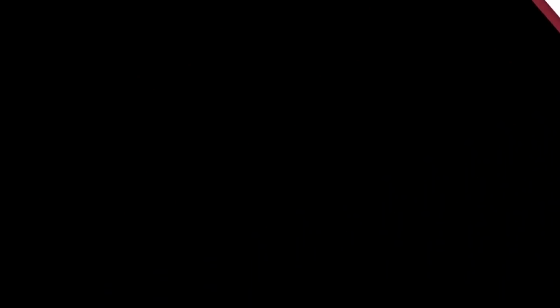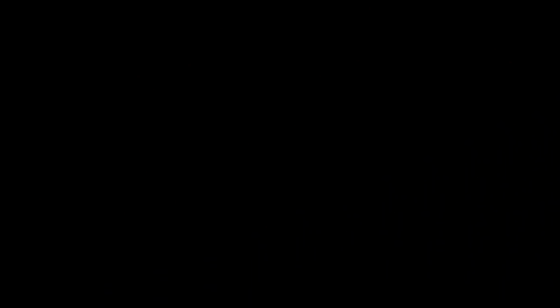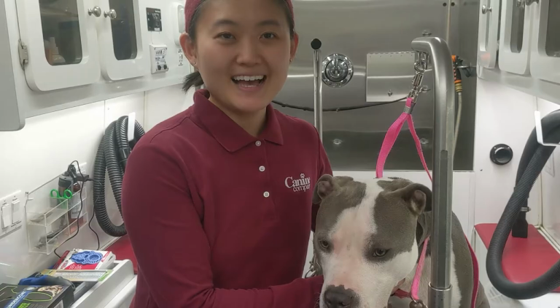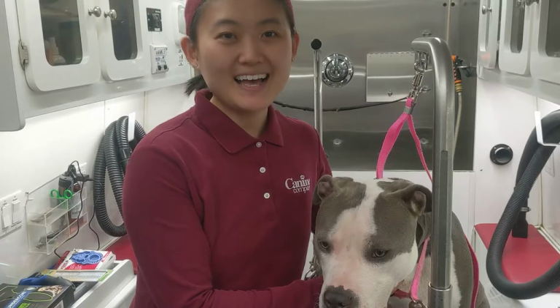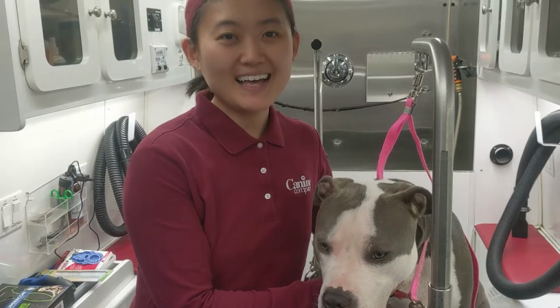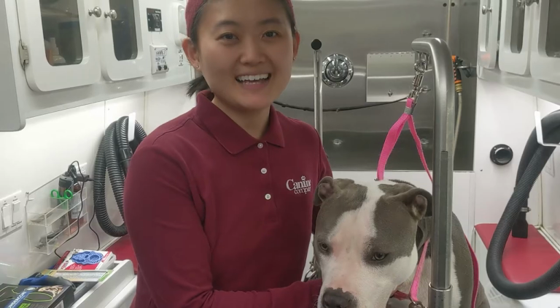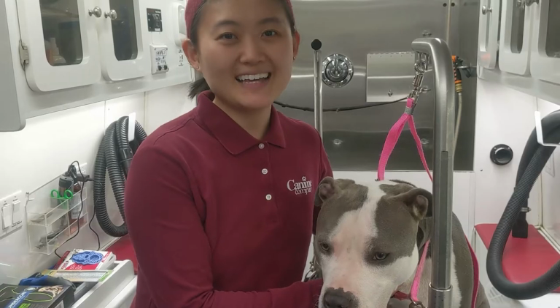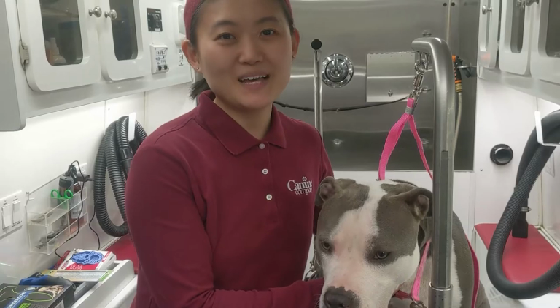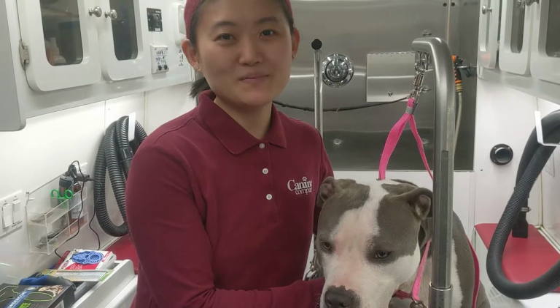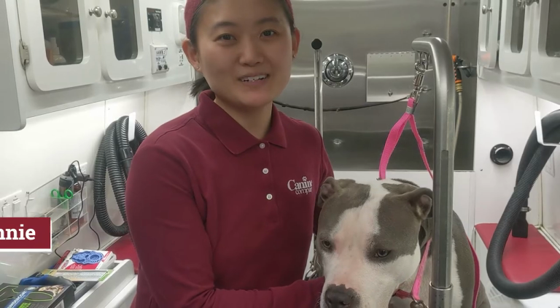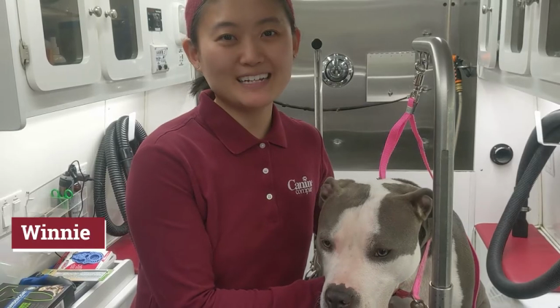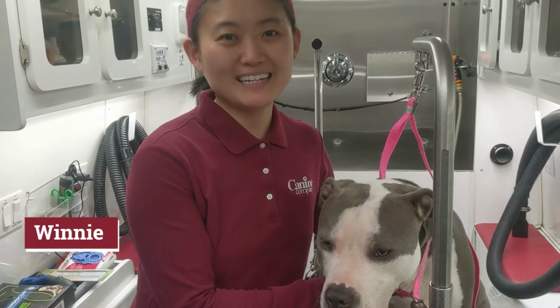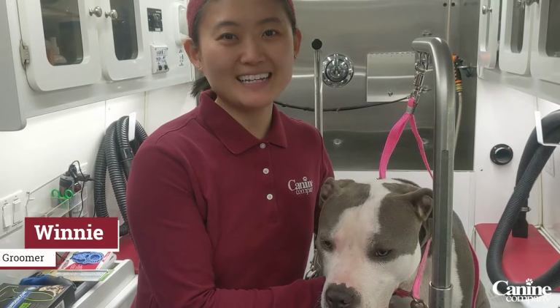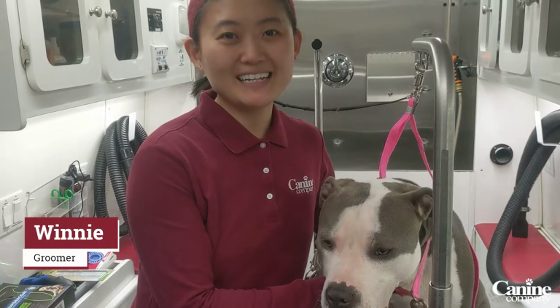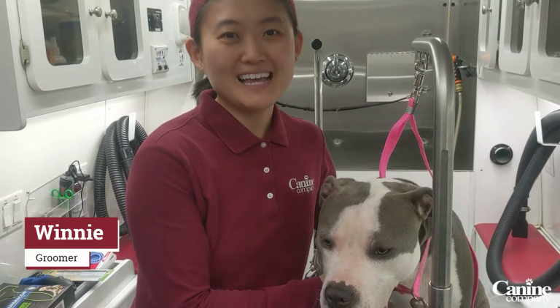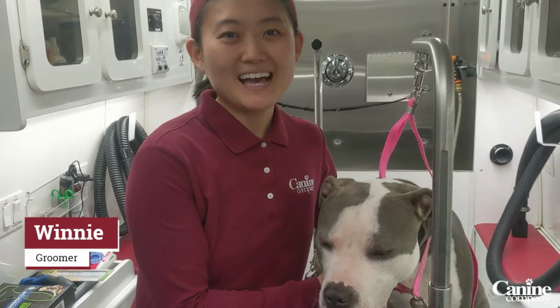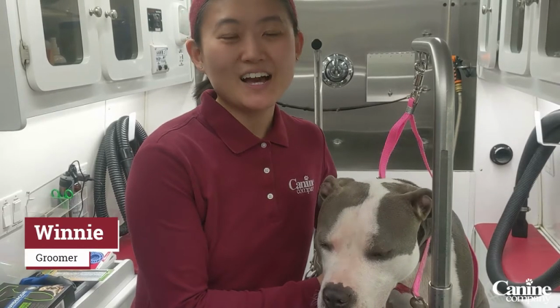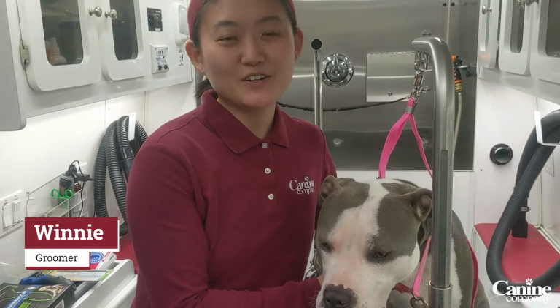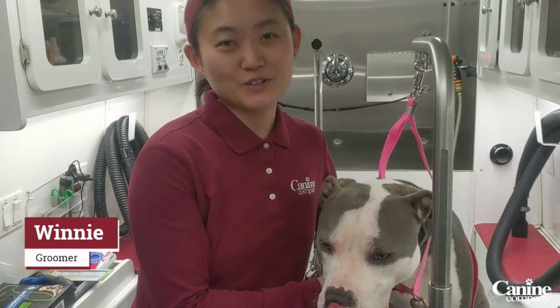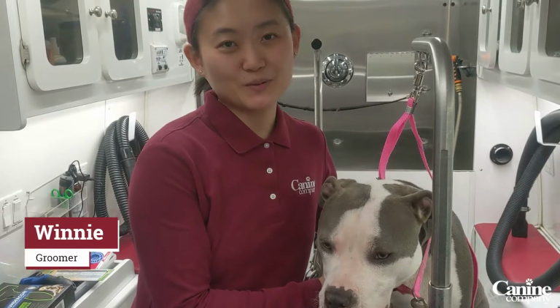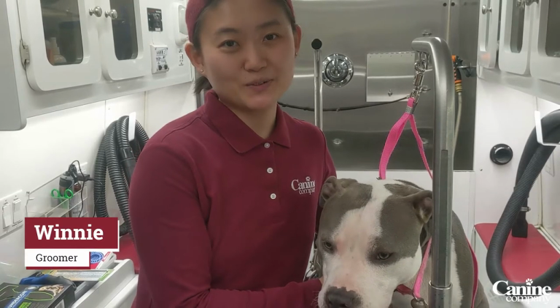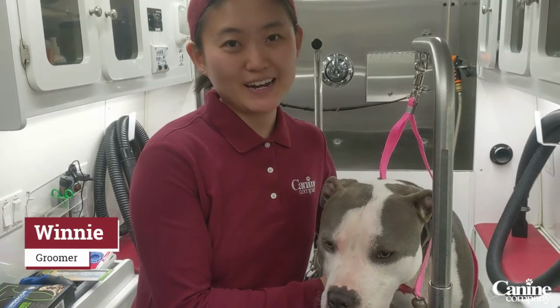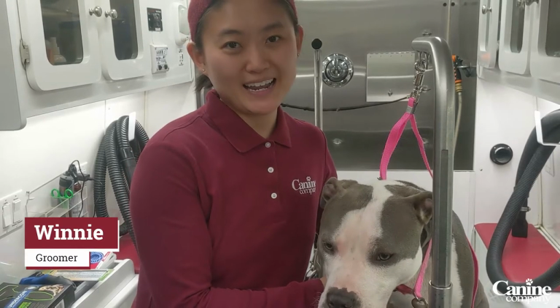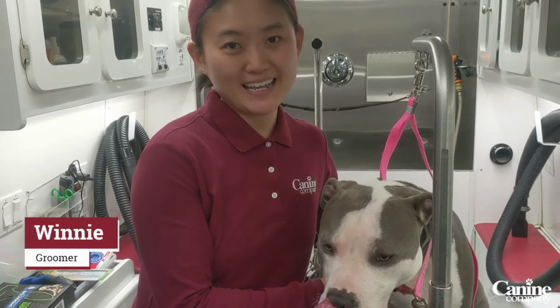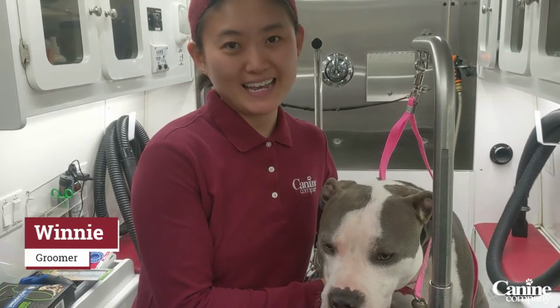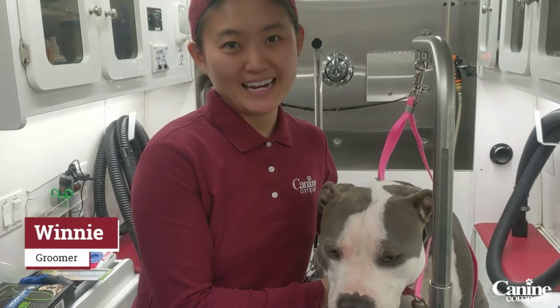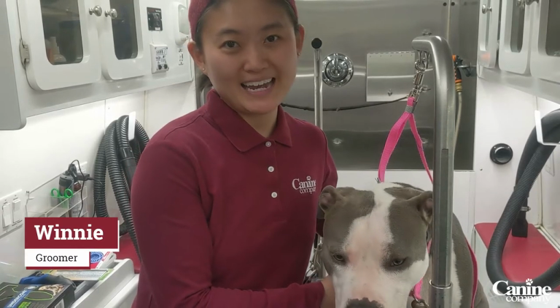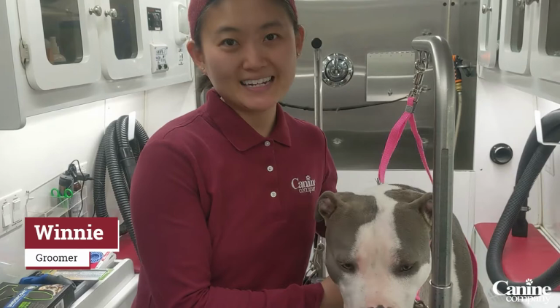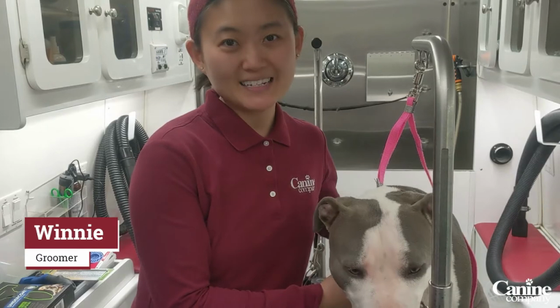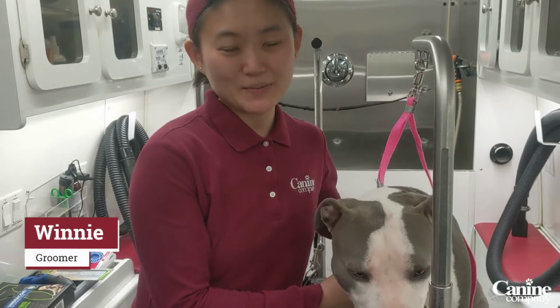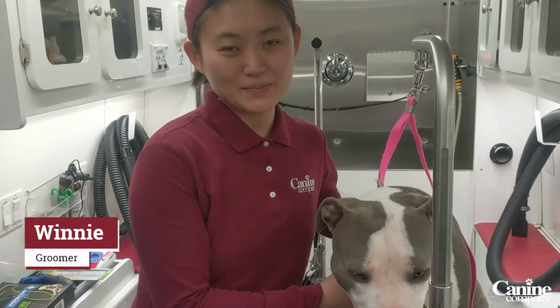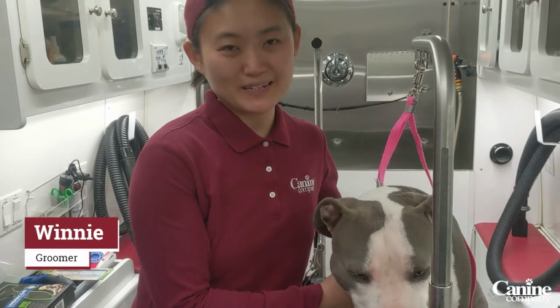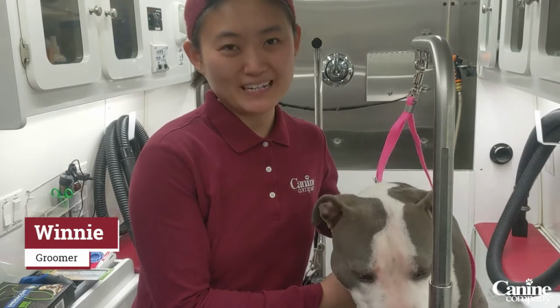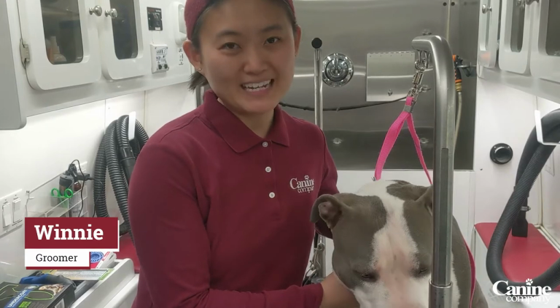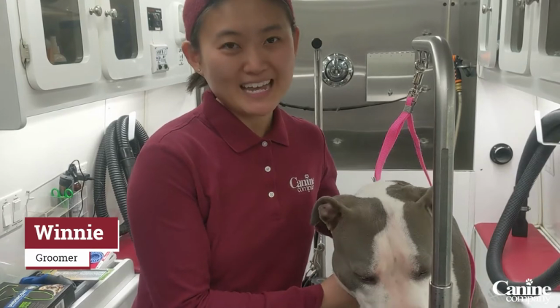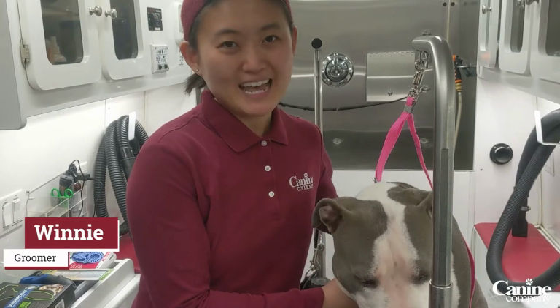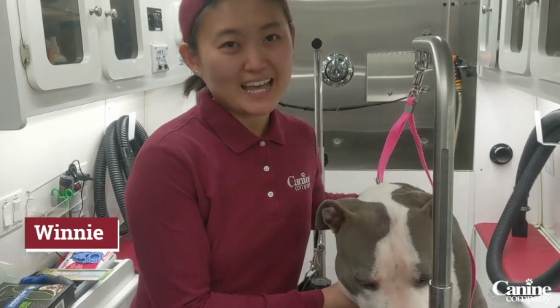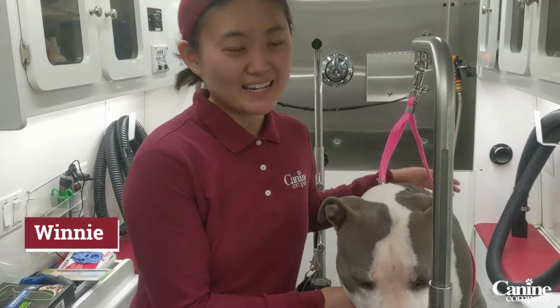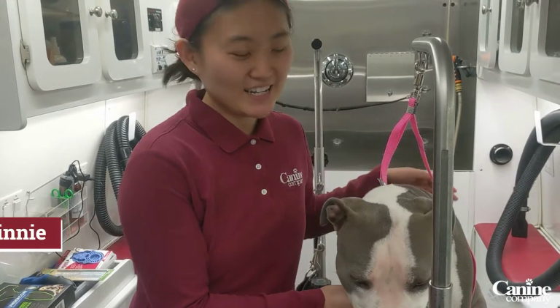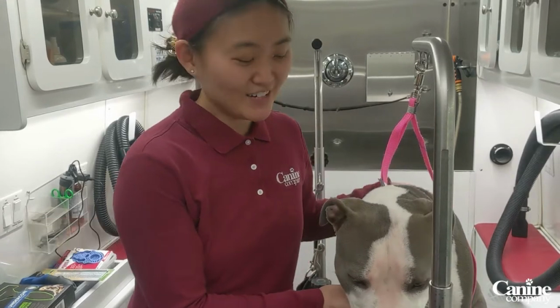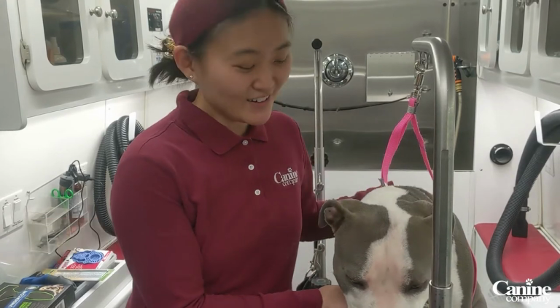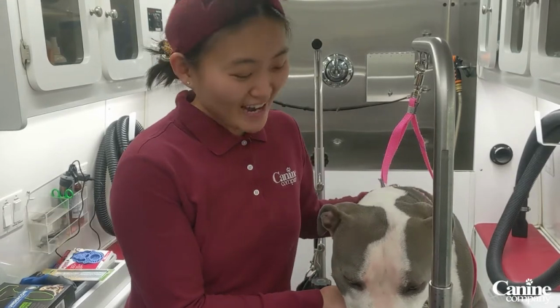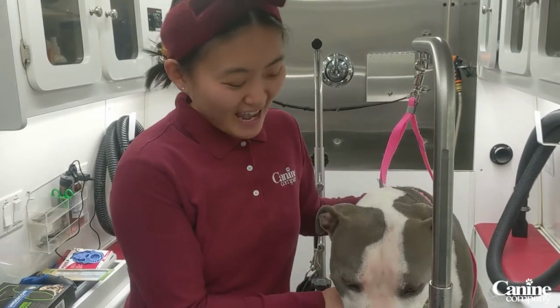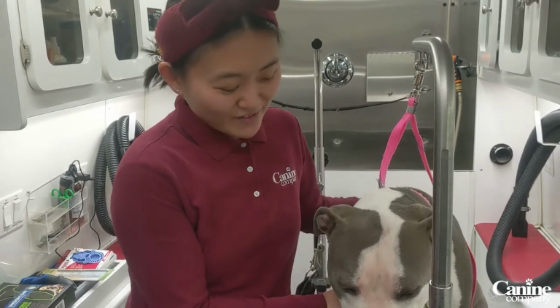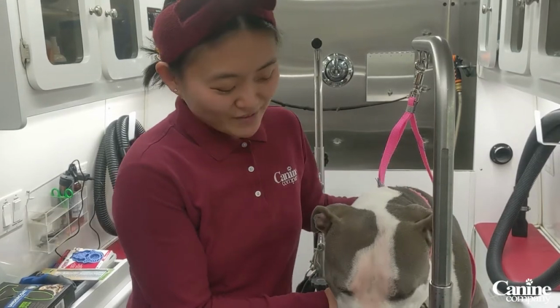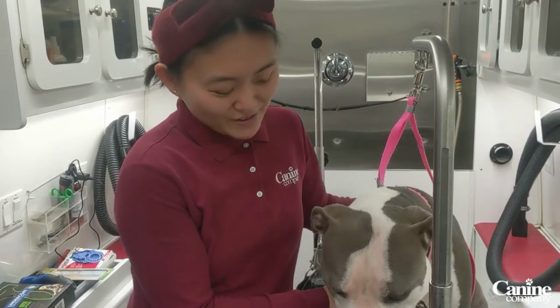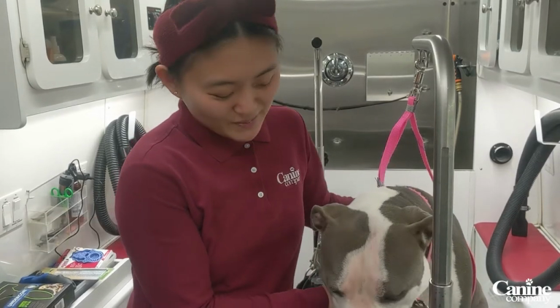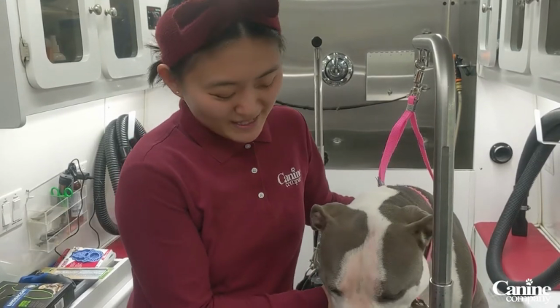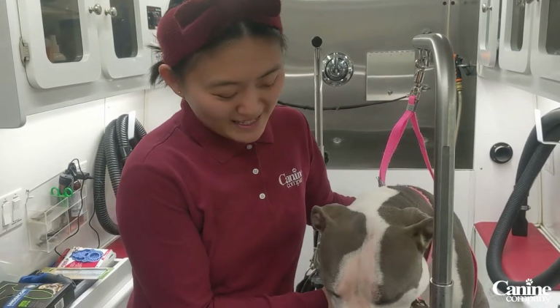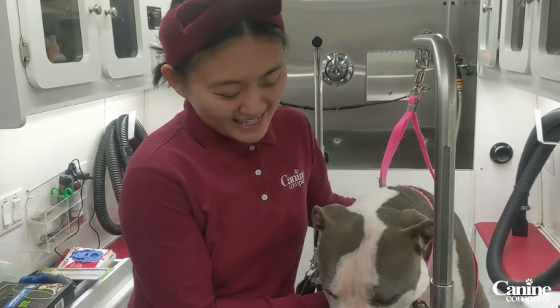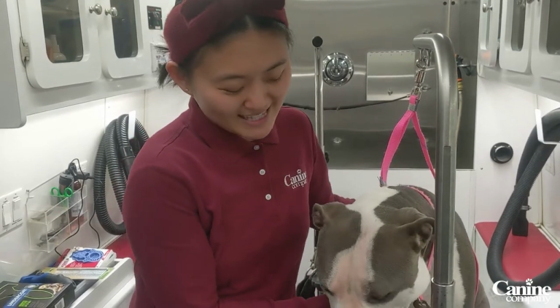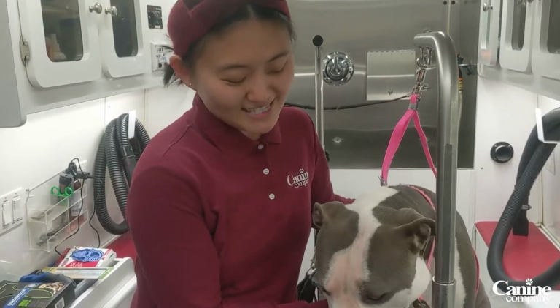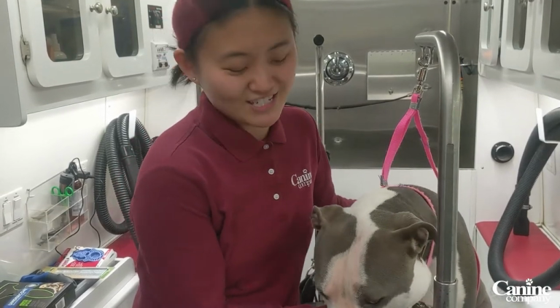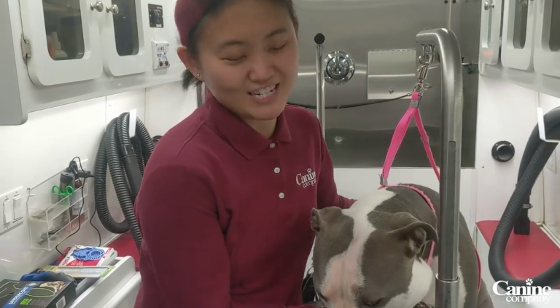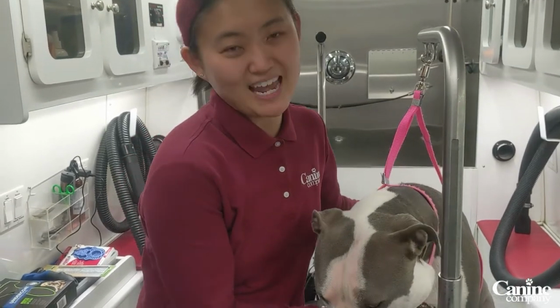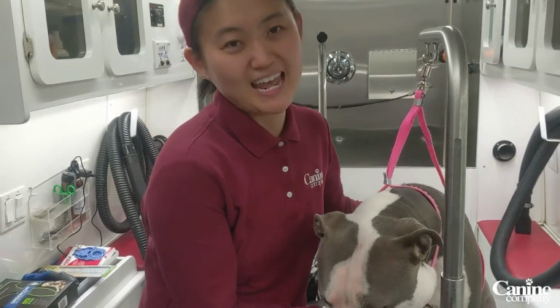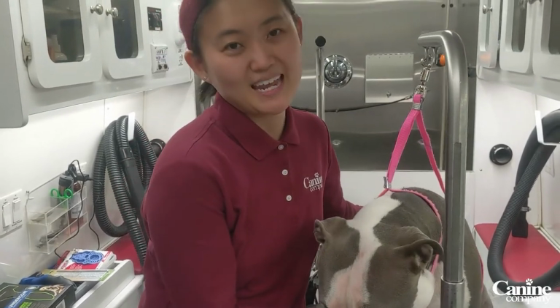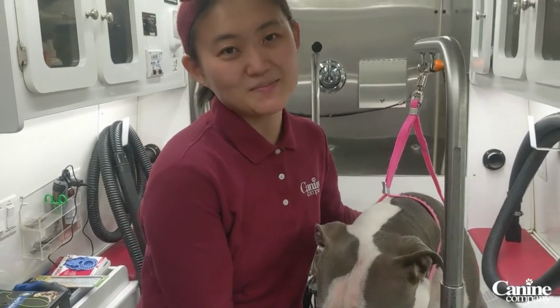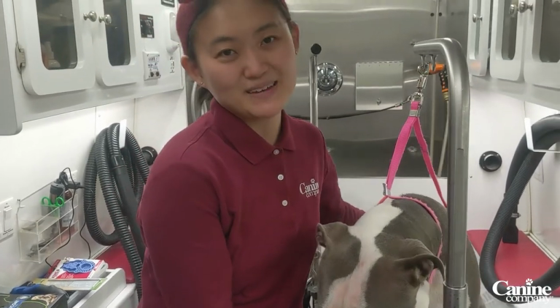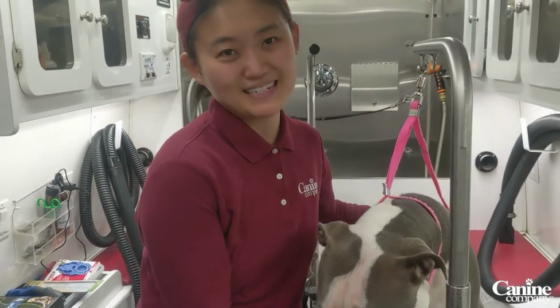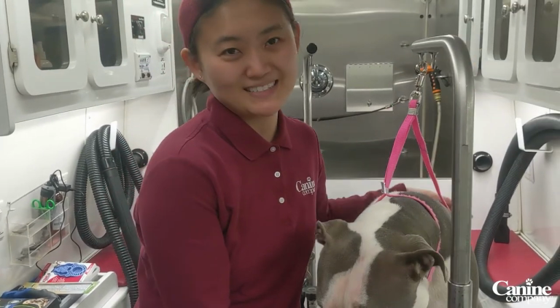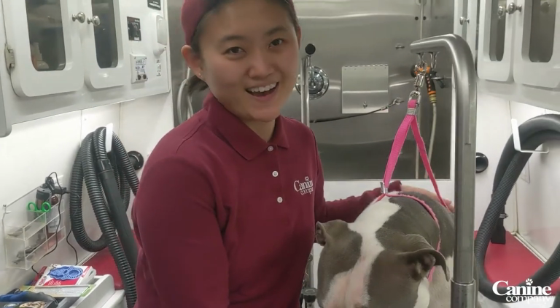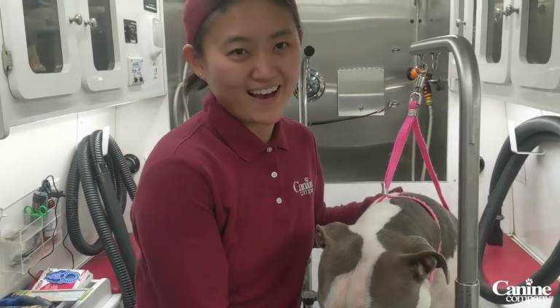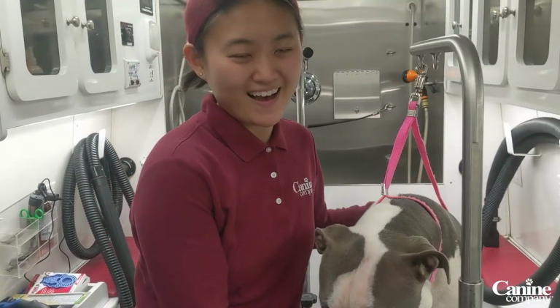Hi, I'm Winnie, a groomer at Canine Company, and here I have with me is Jade, my dog.